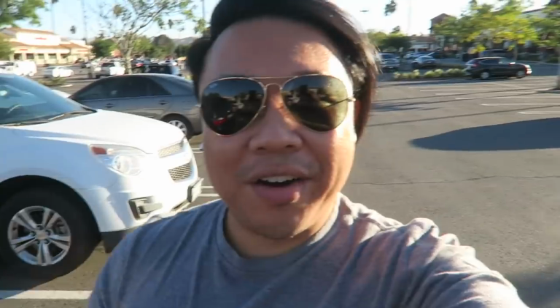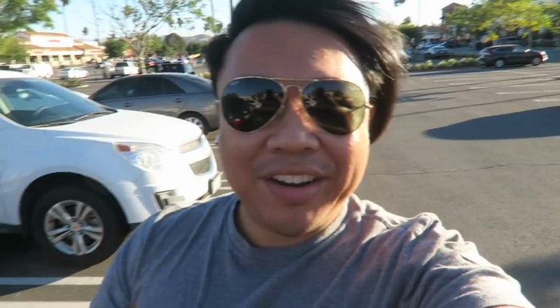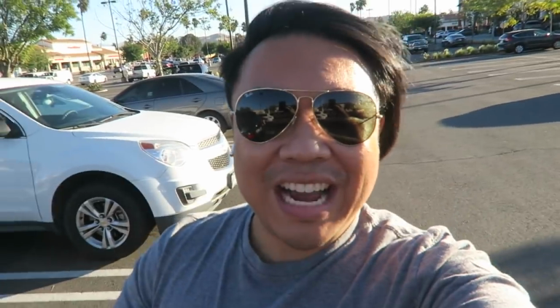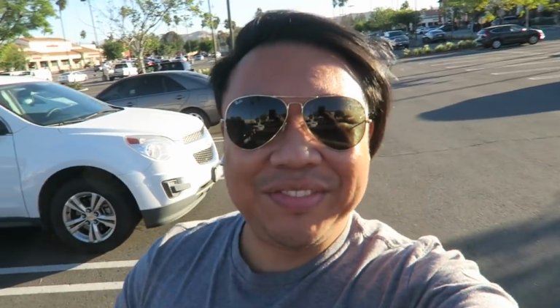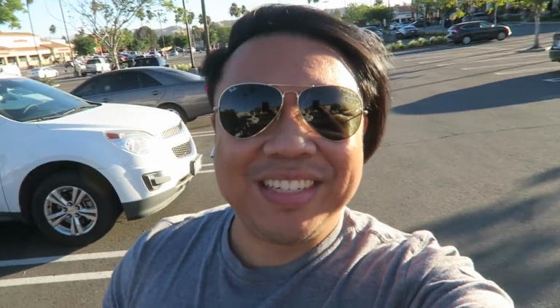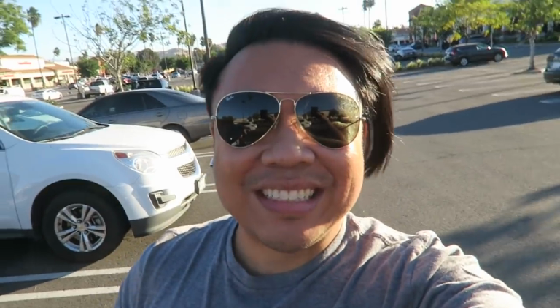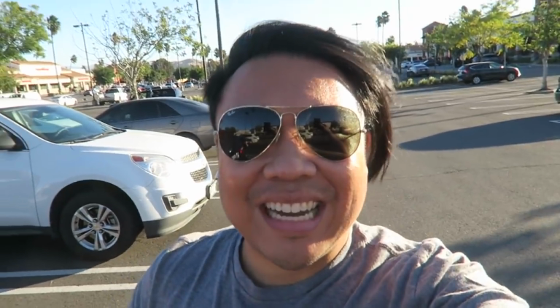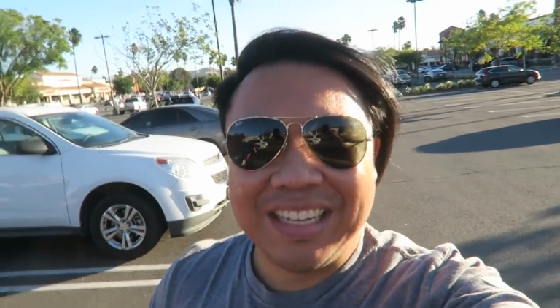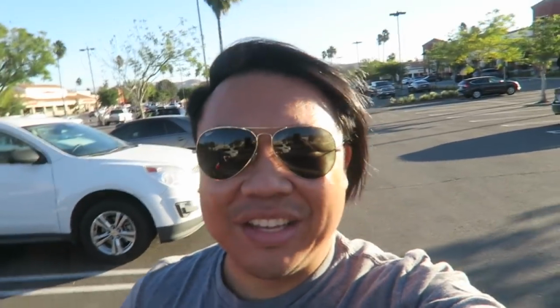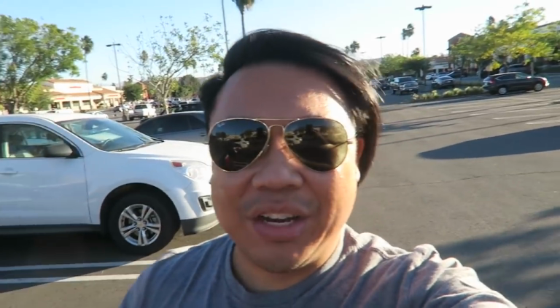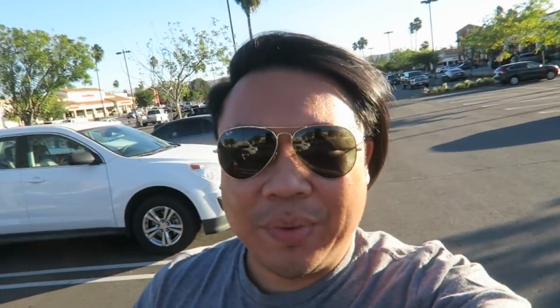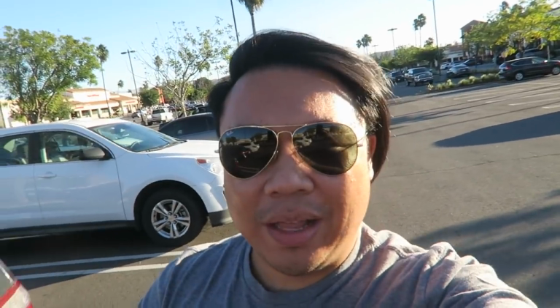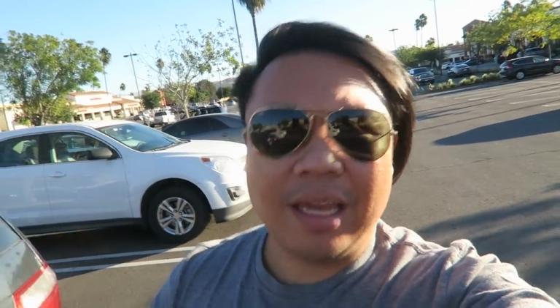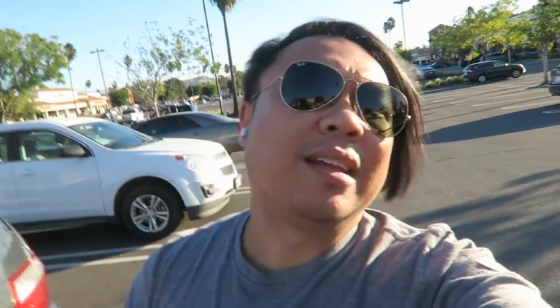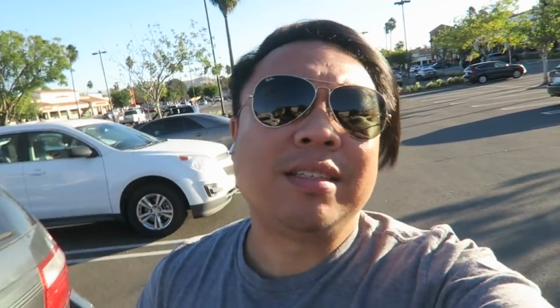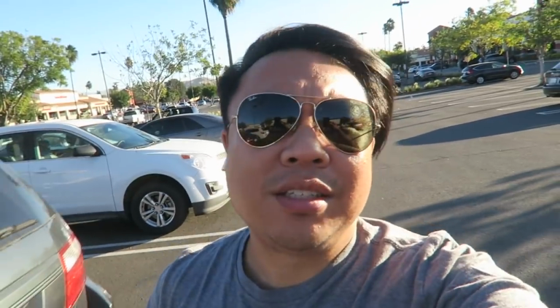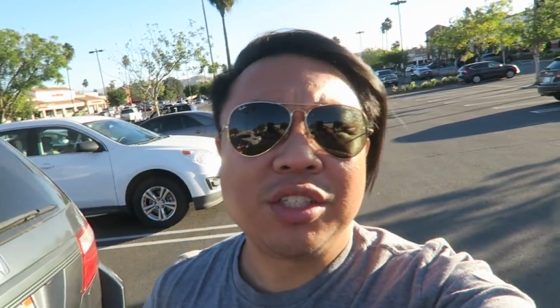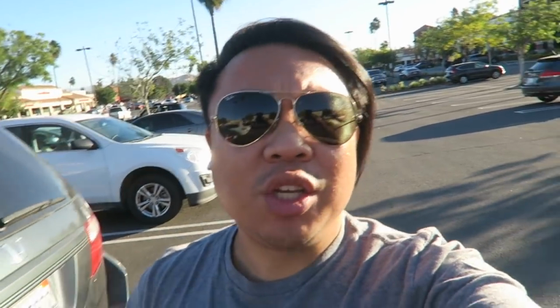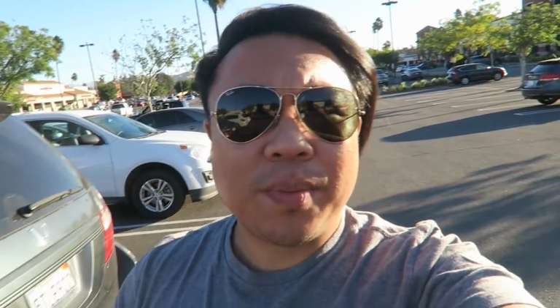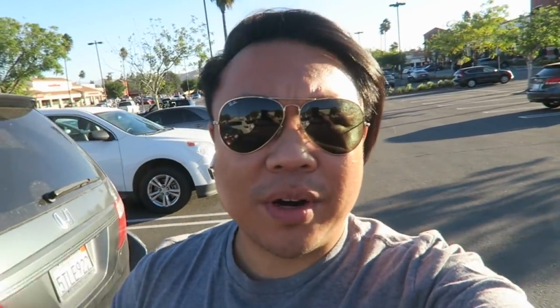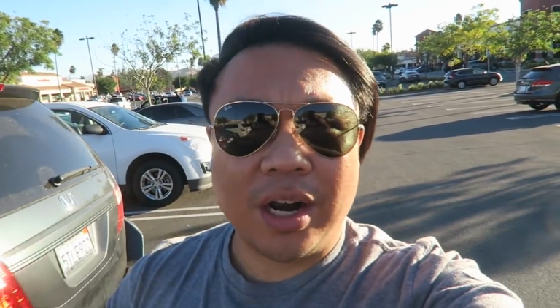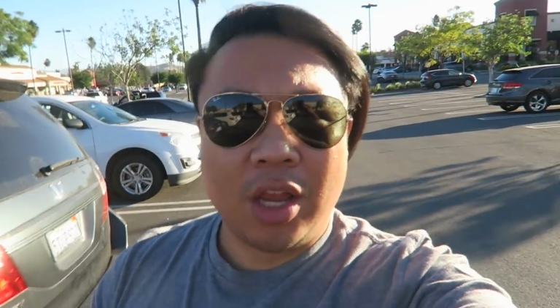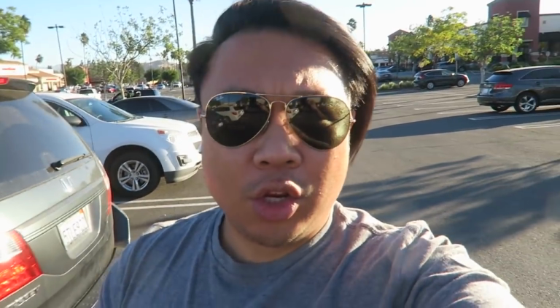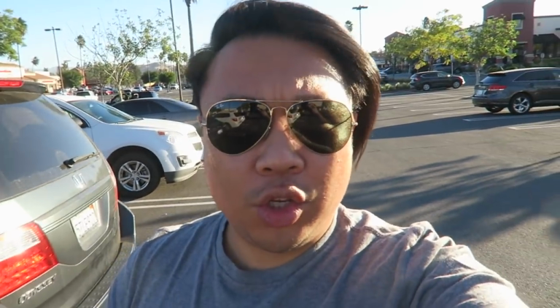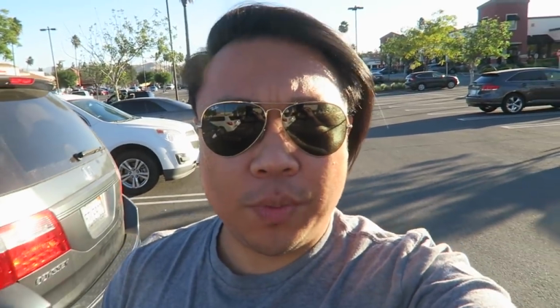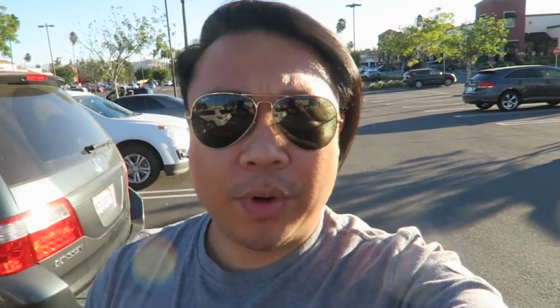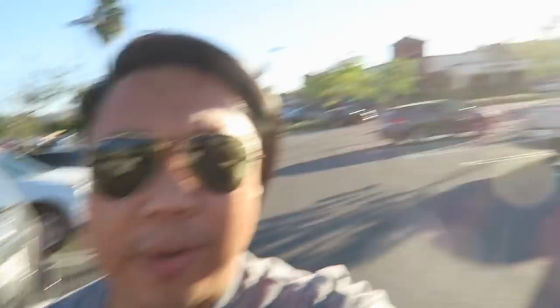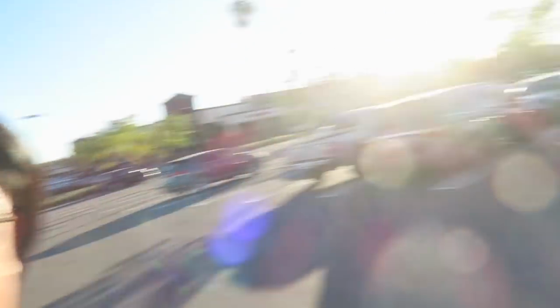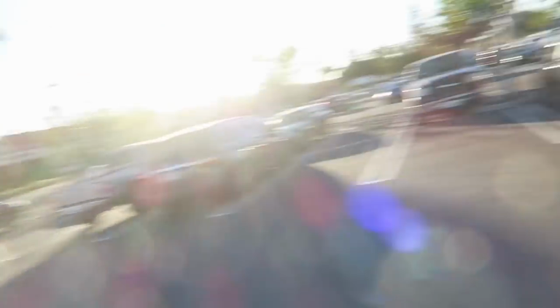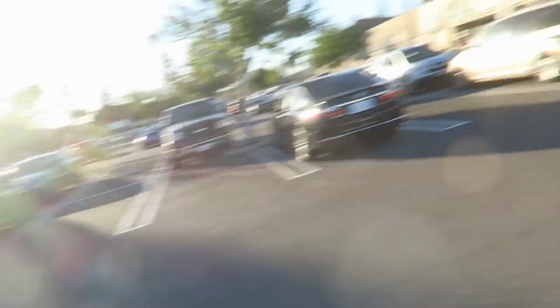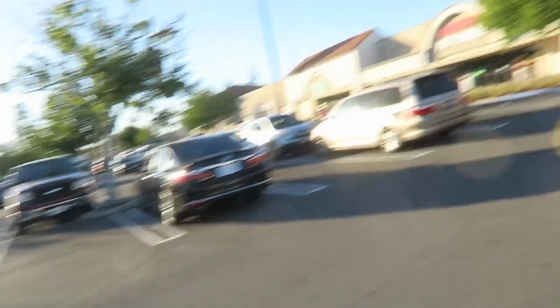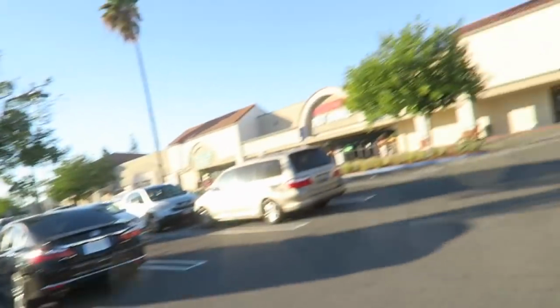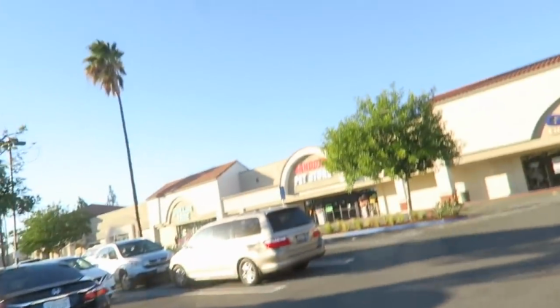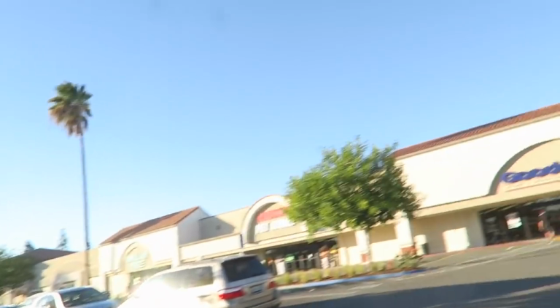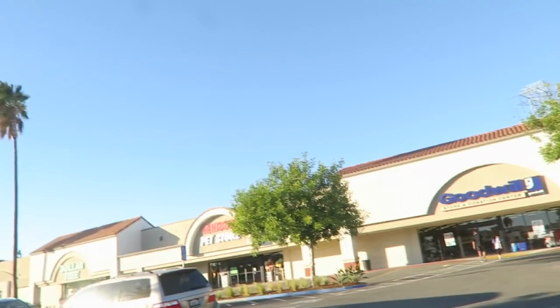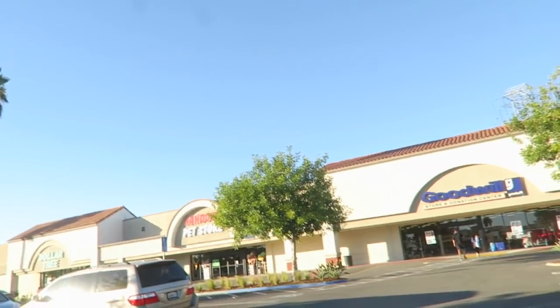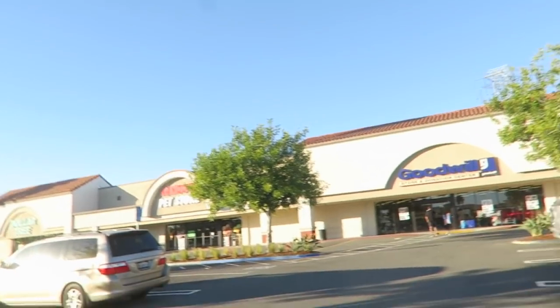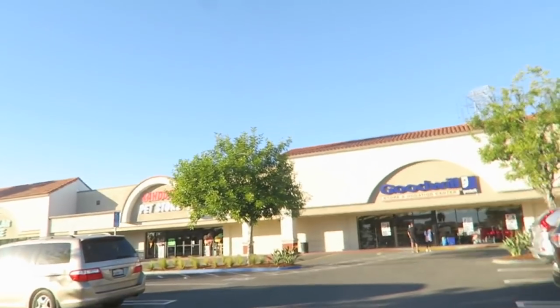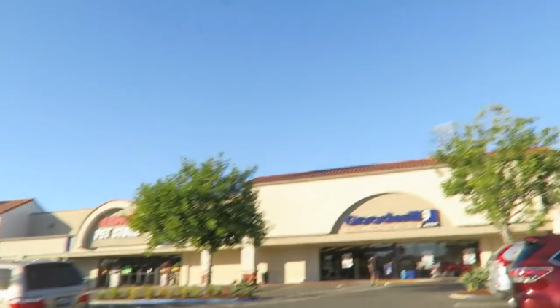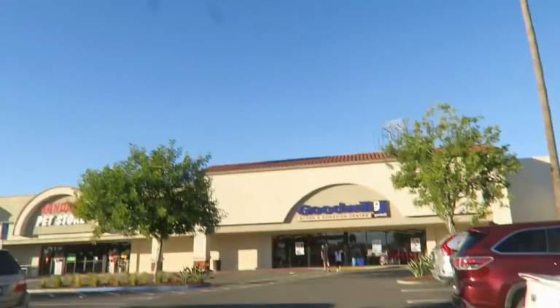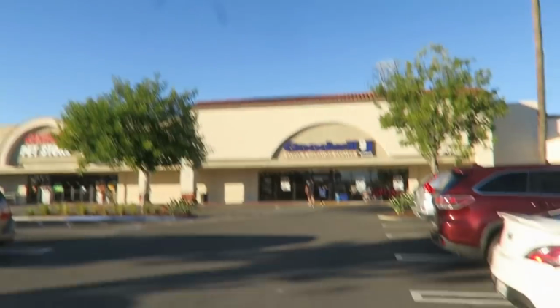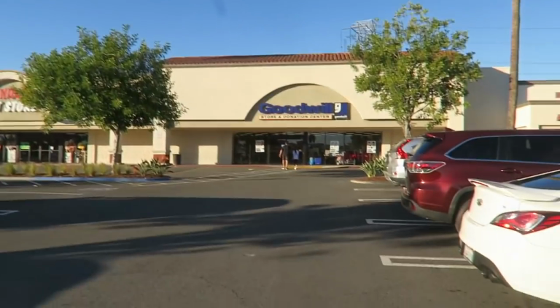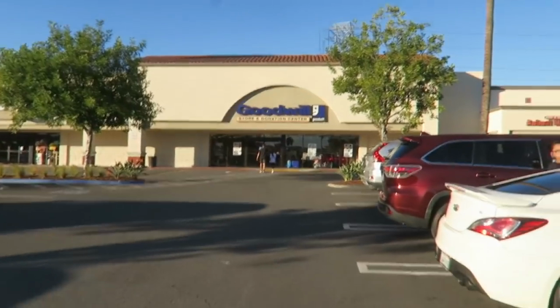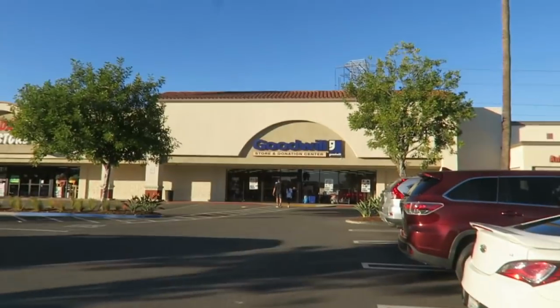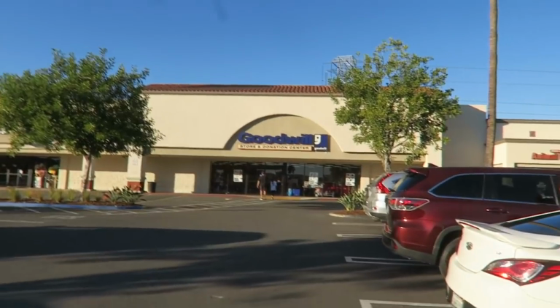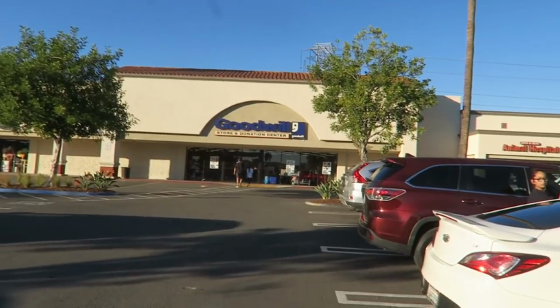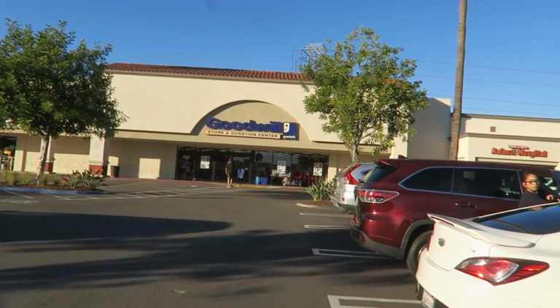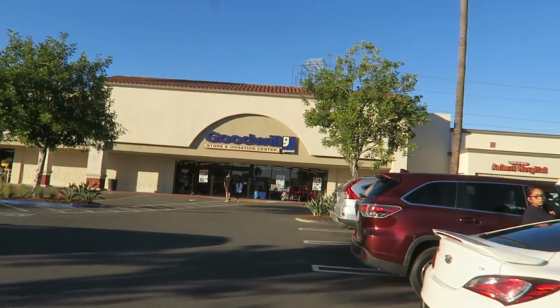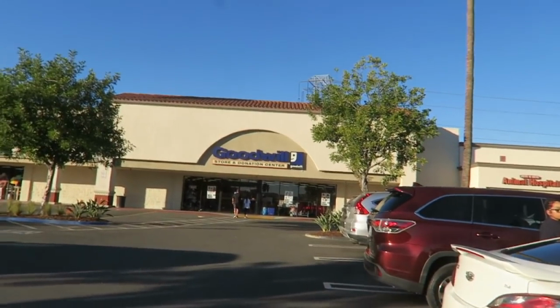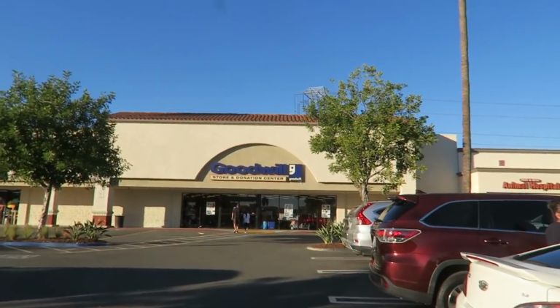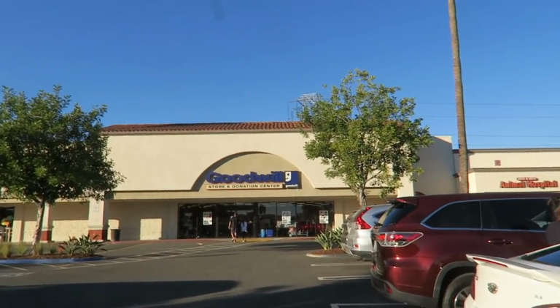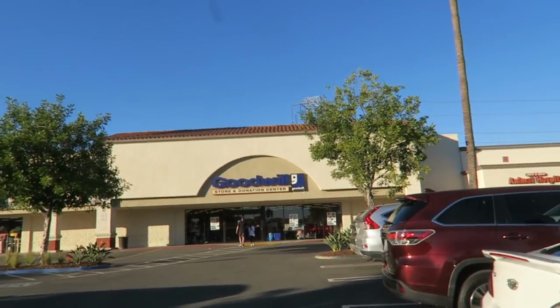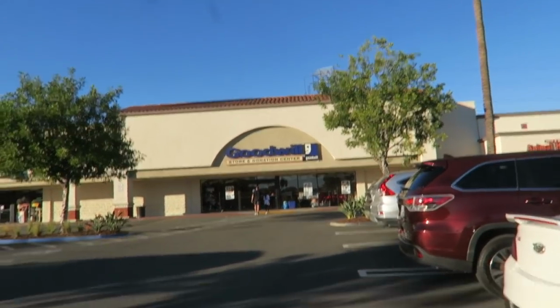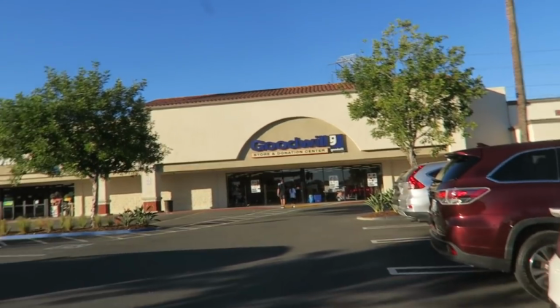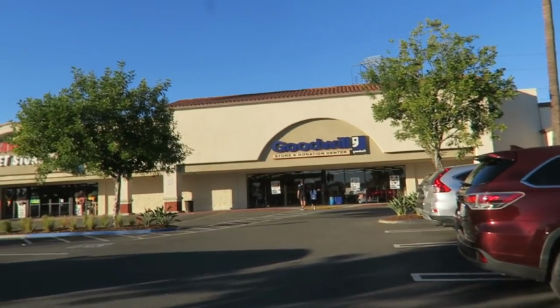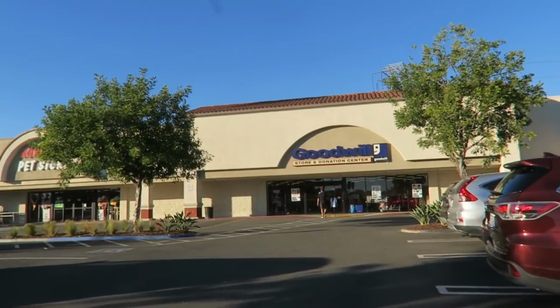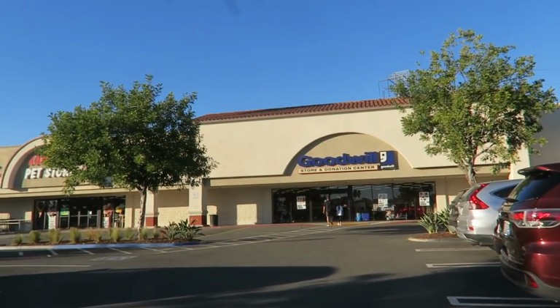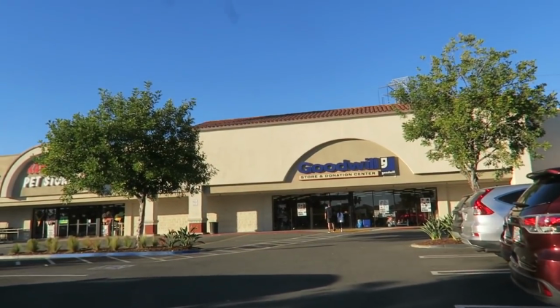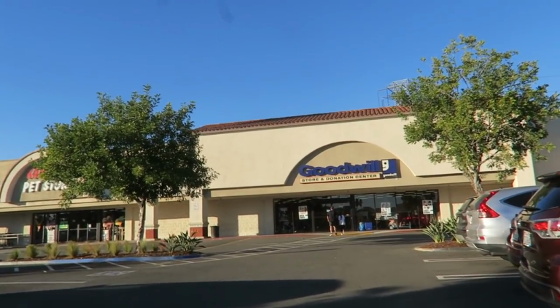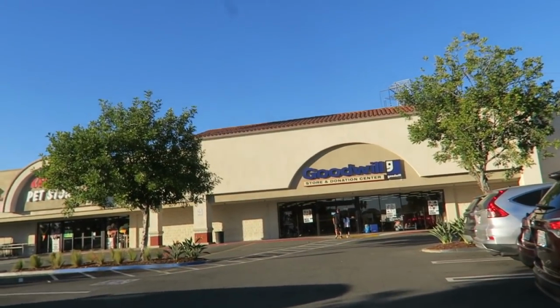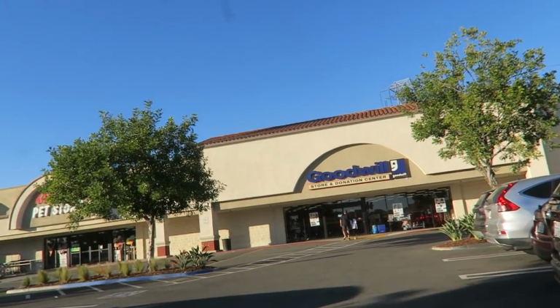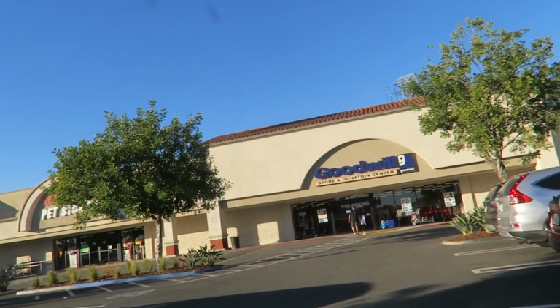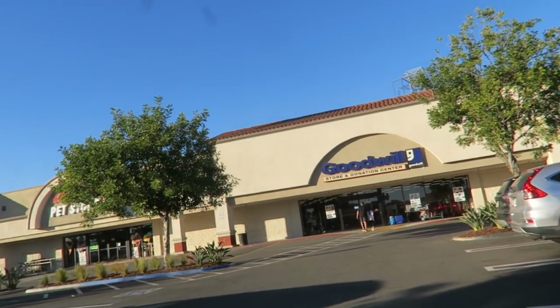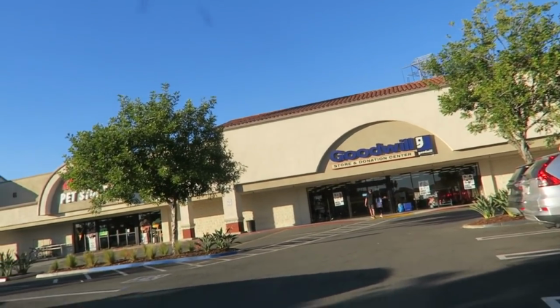Alright you guys, we just got to the Goodwill. It is super, super windy. But I'm hoping to find some good stuff.